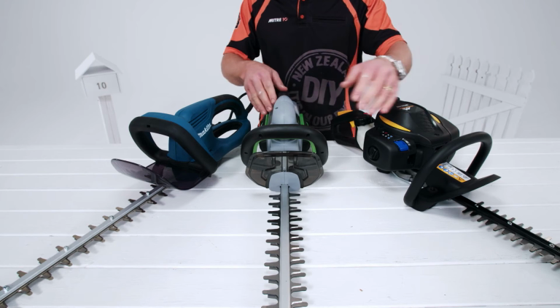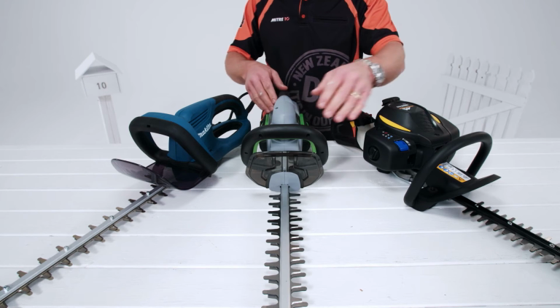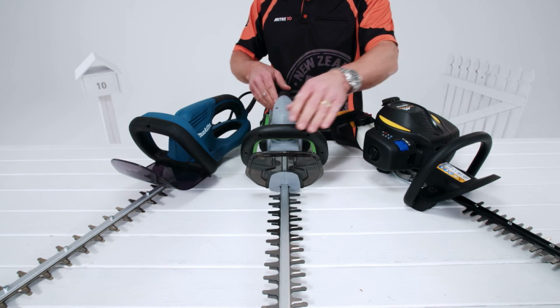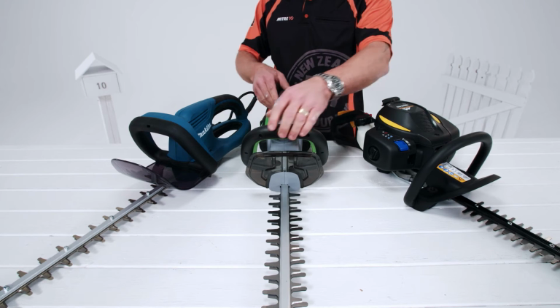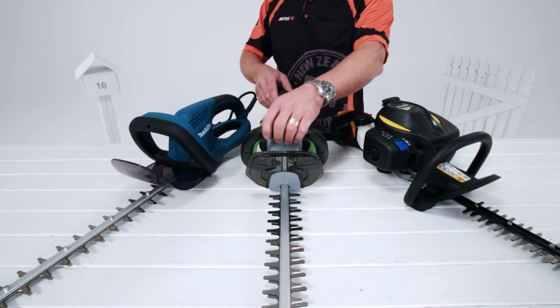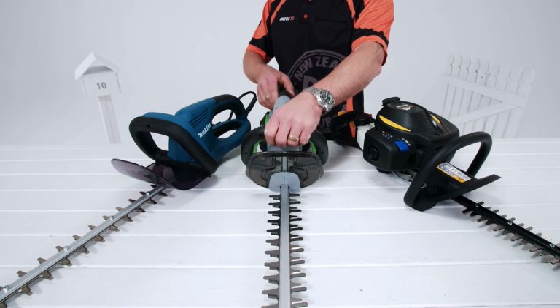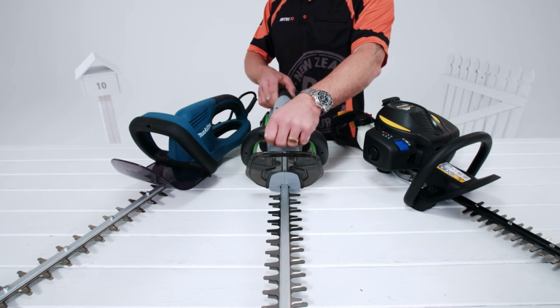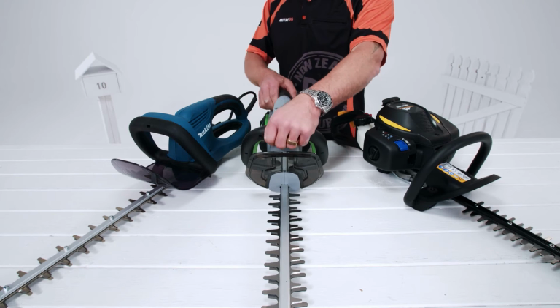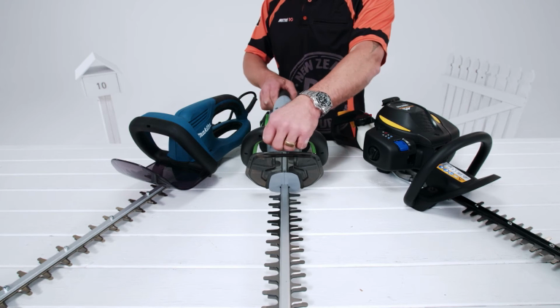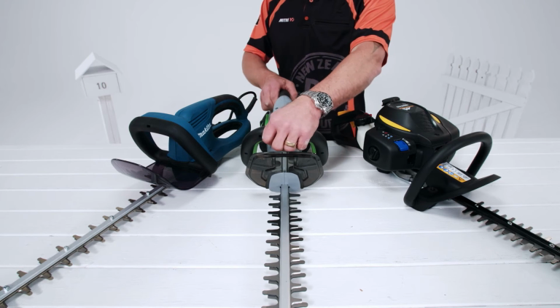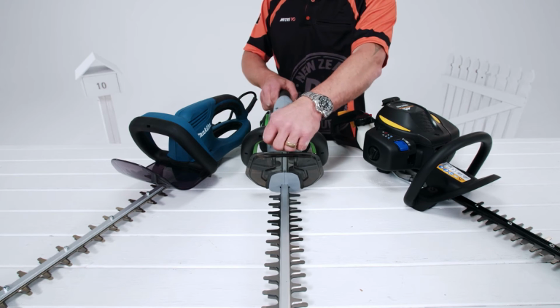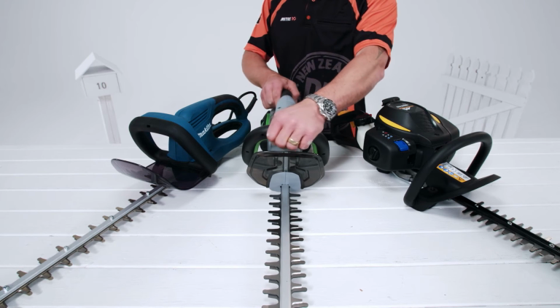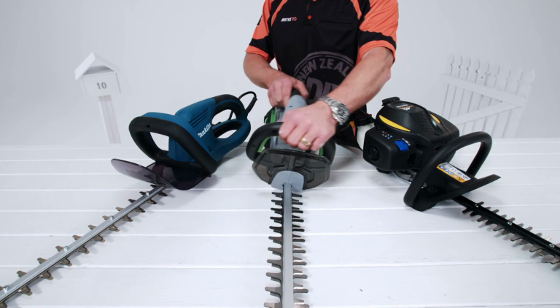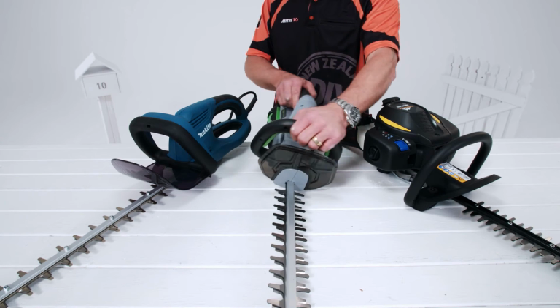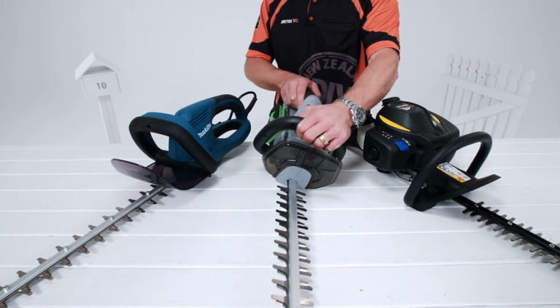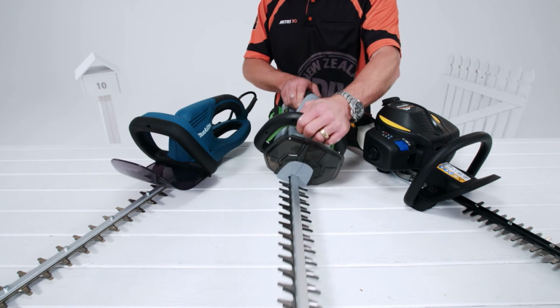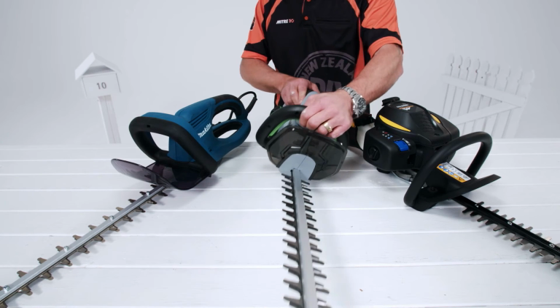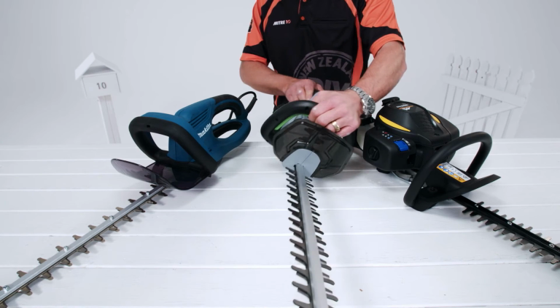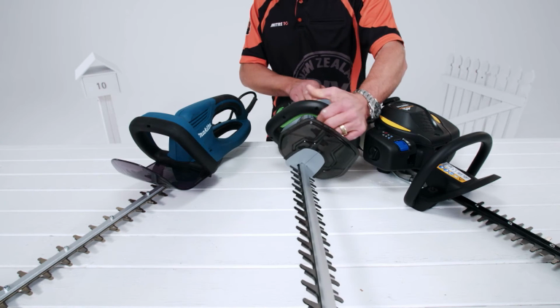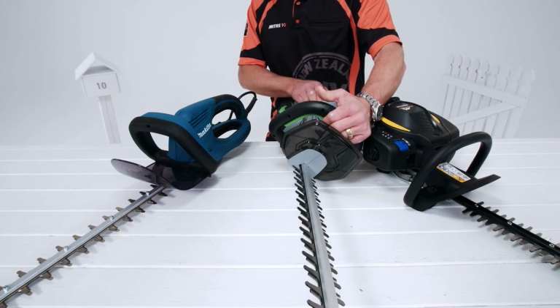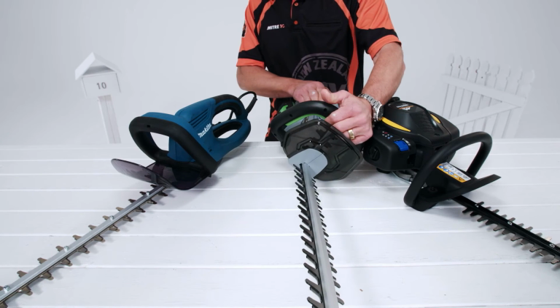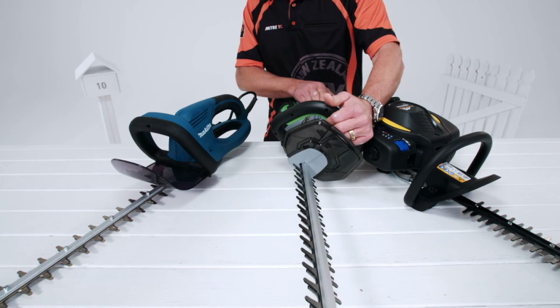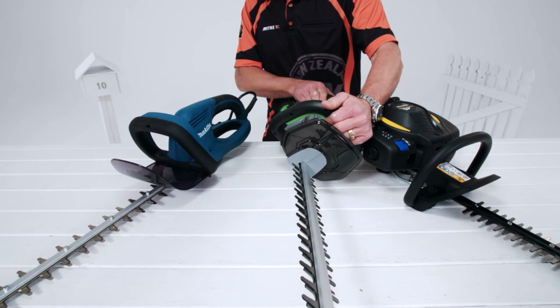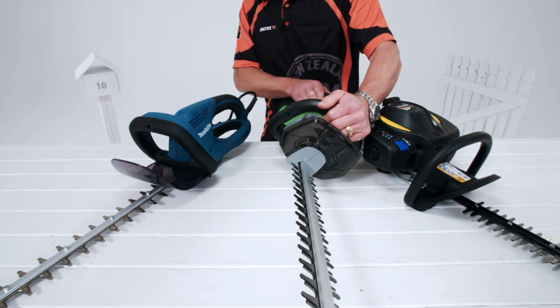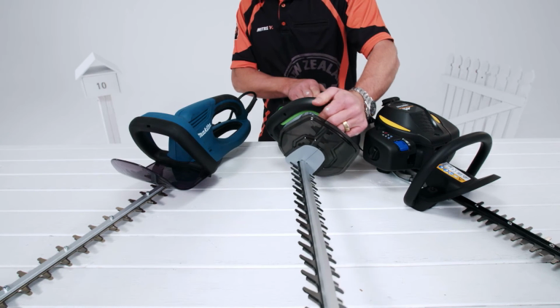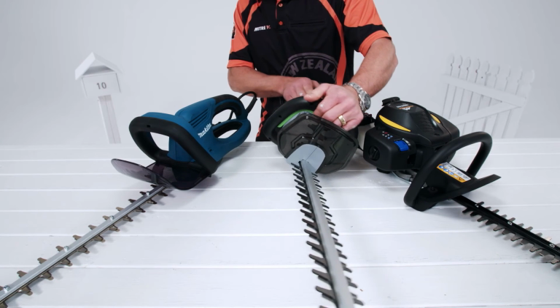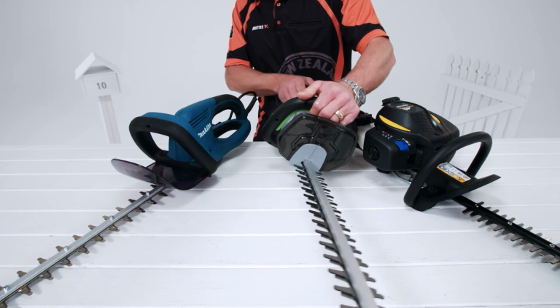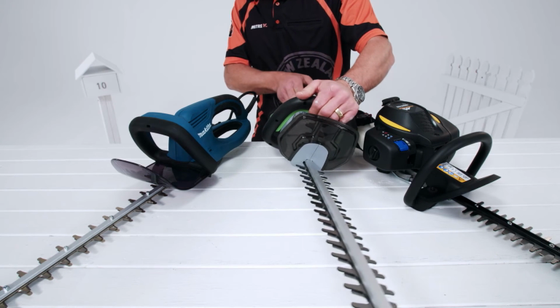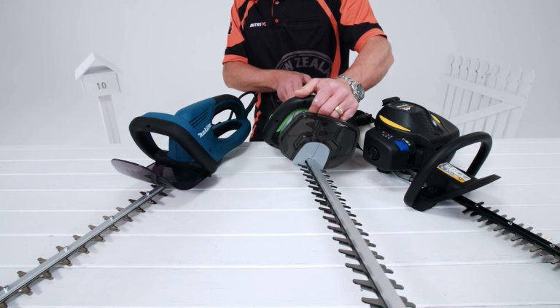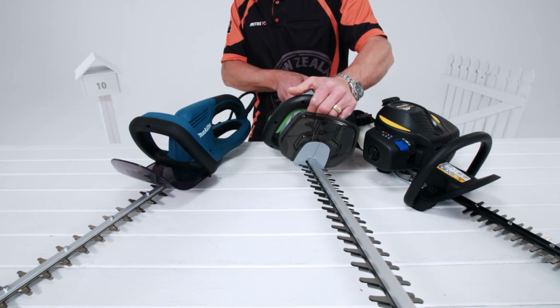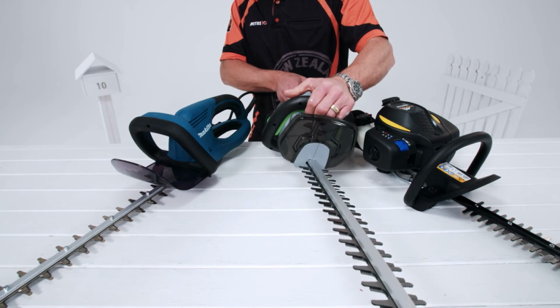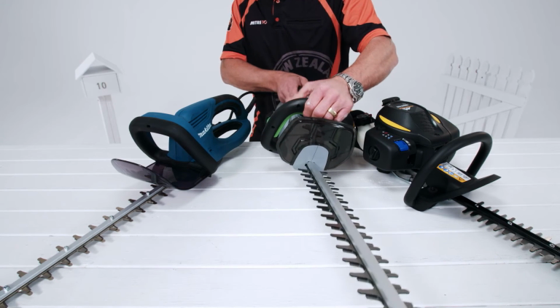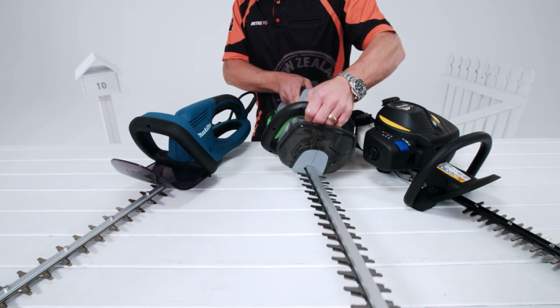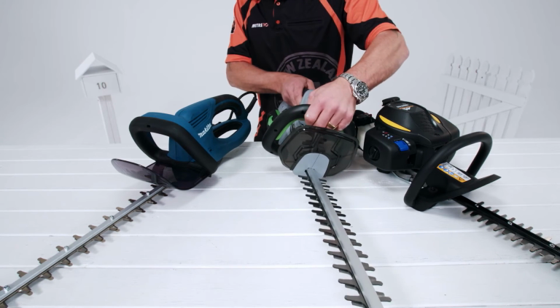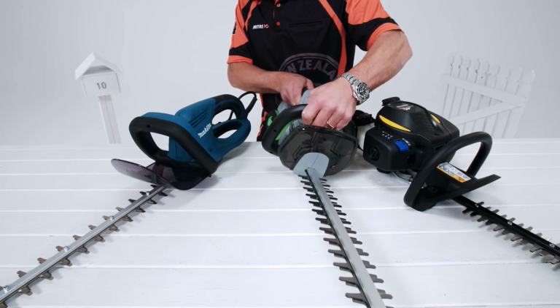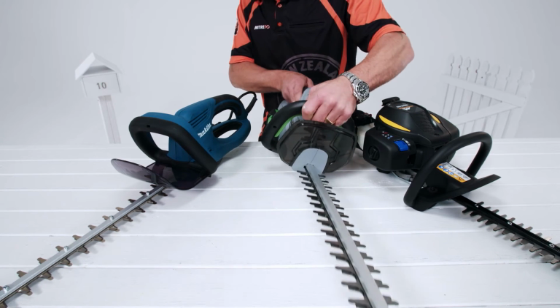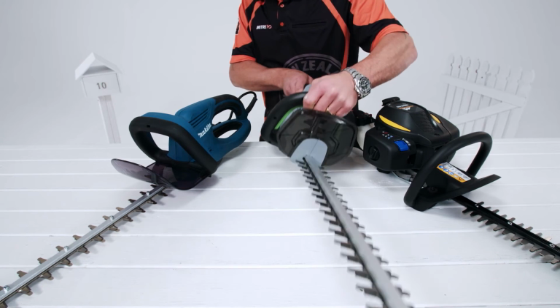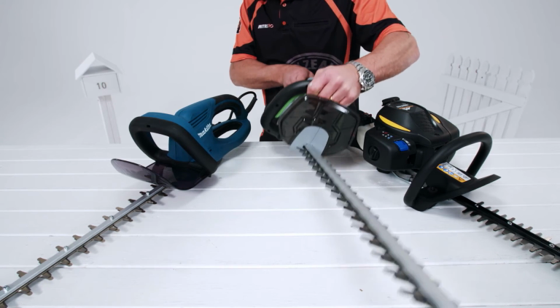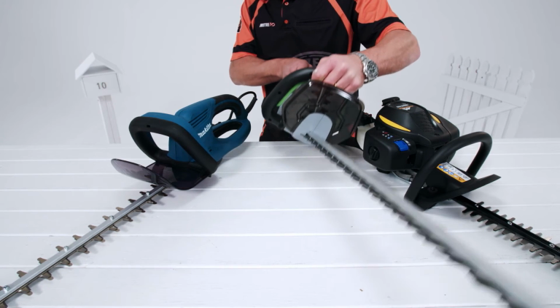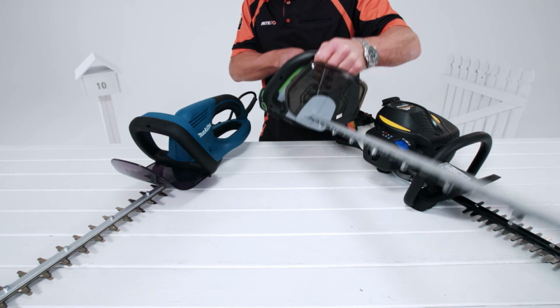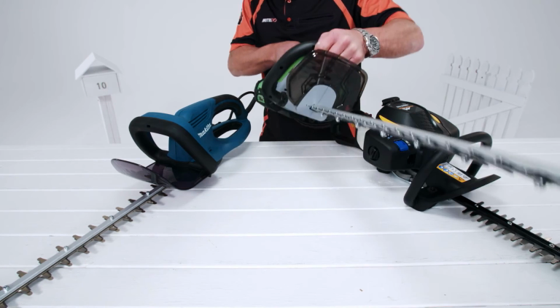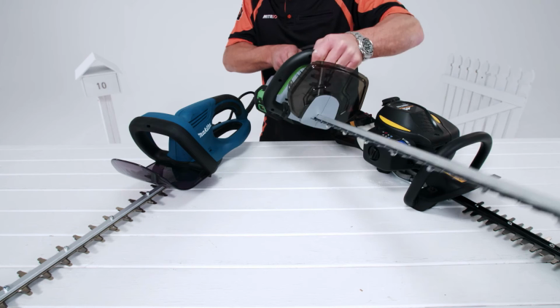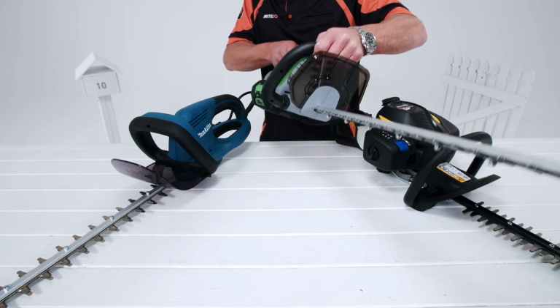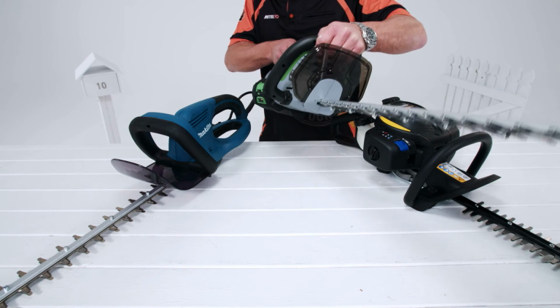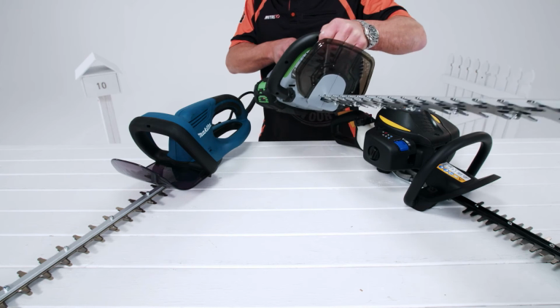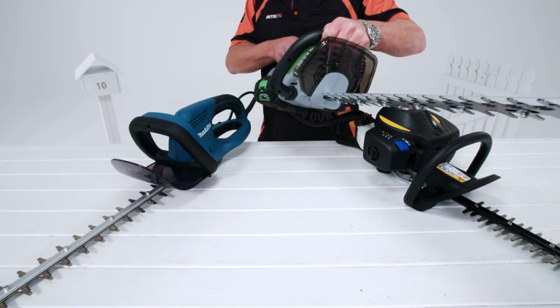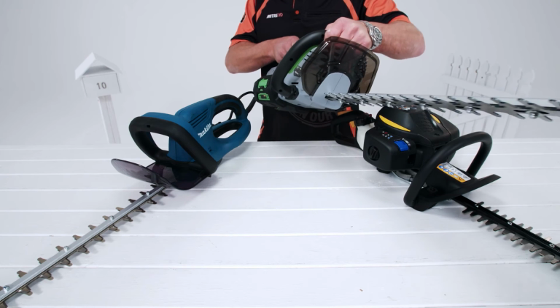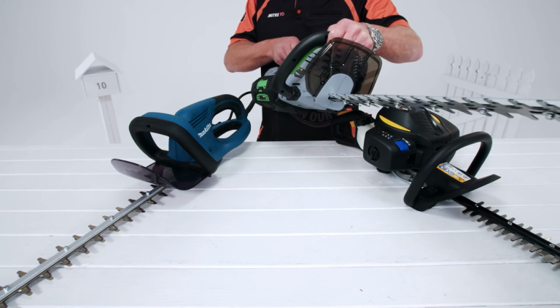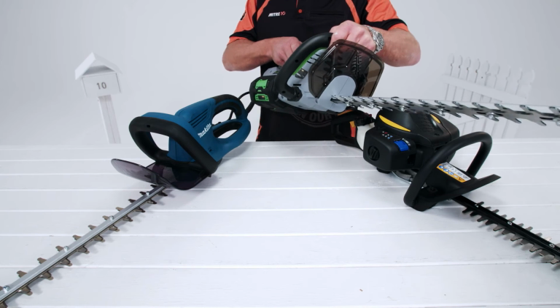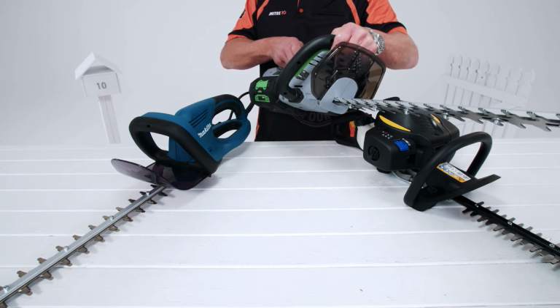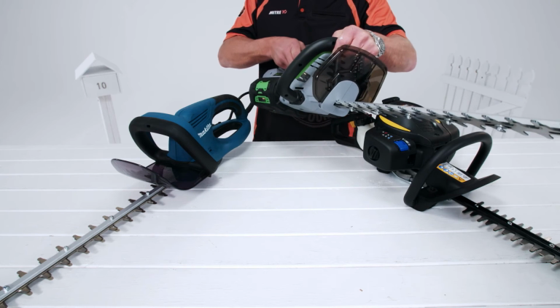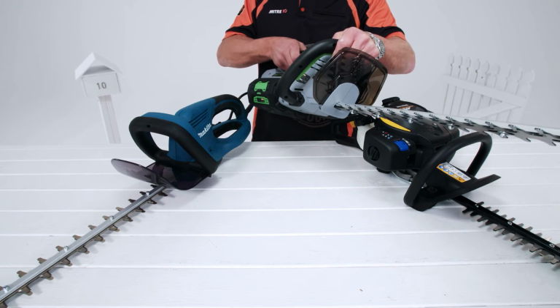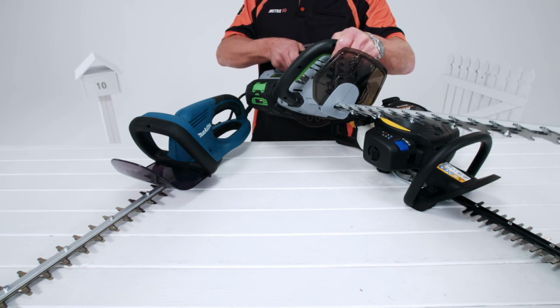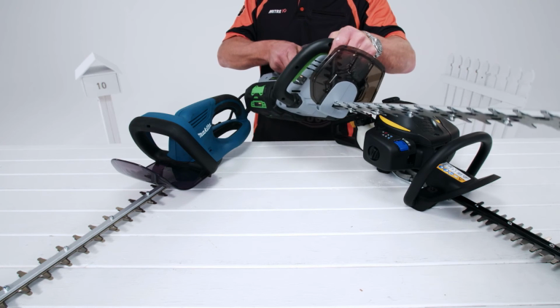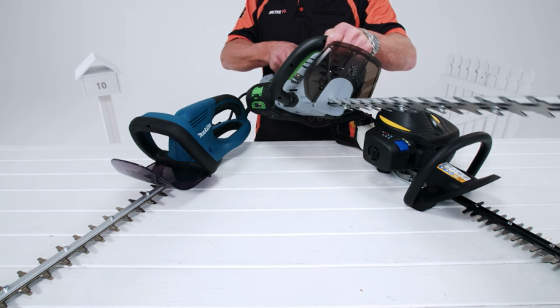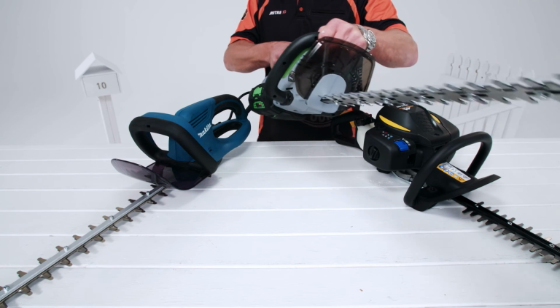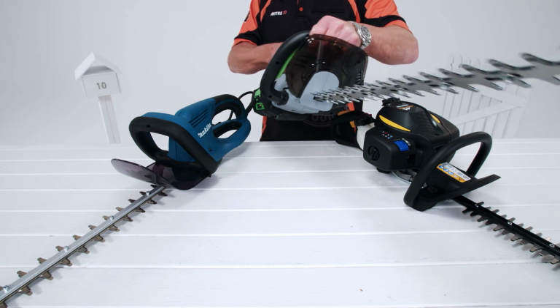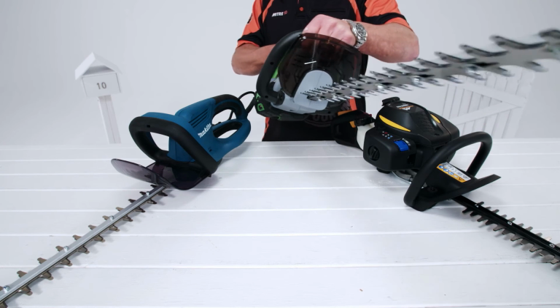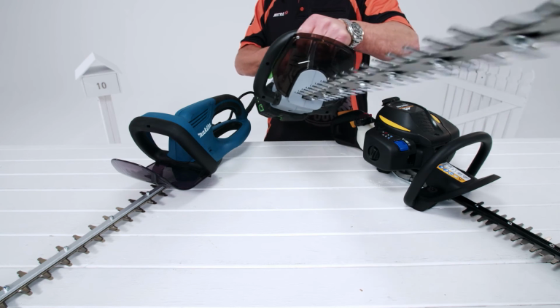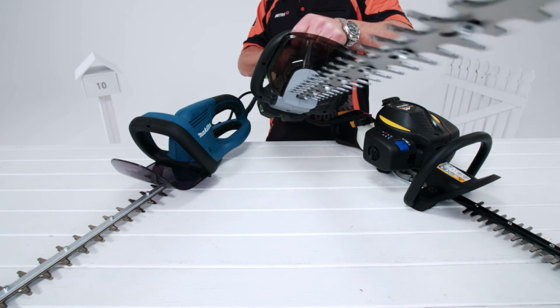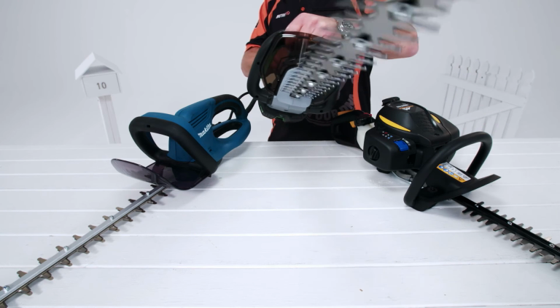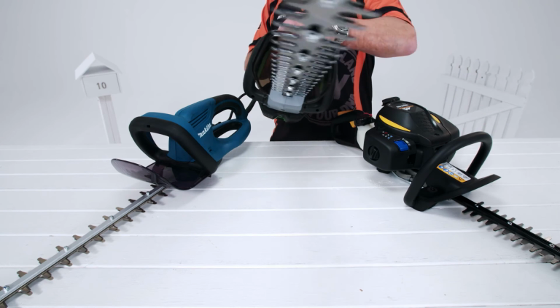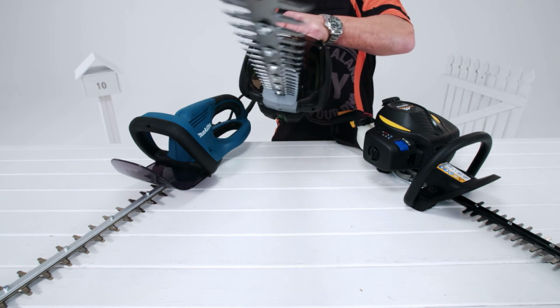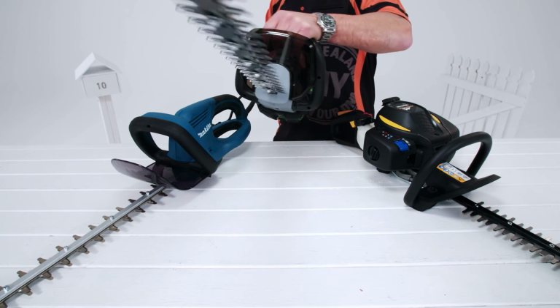Battery hedge trimmers like this Ego model here are generally light and pretty quiet too. You won't have to worry about cutting through your cord either.